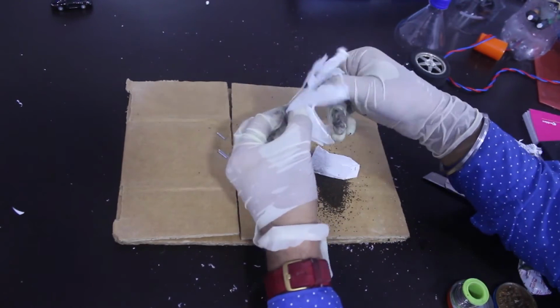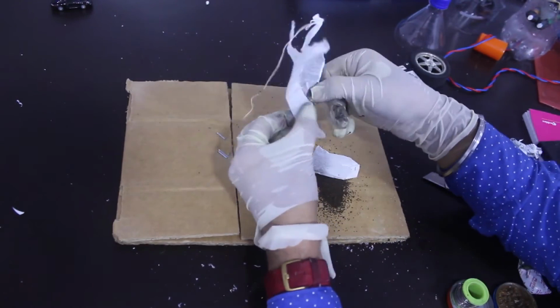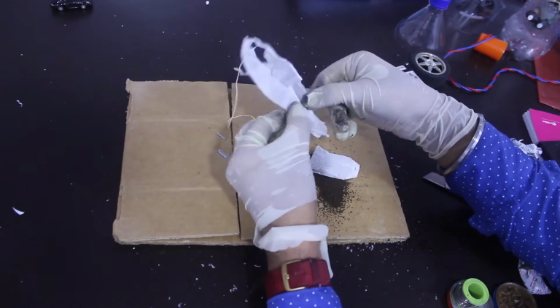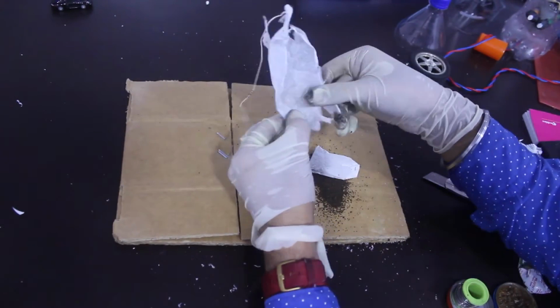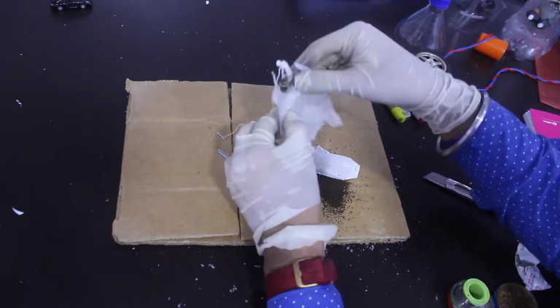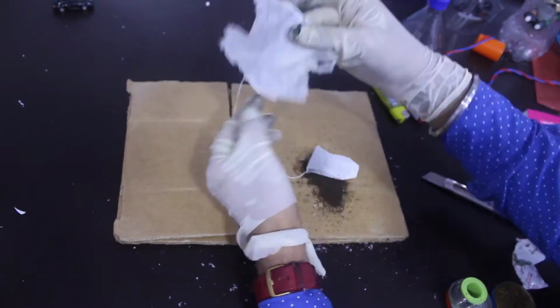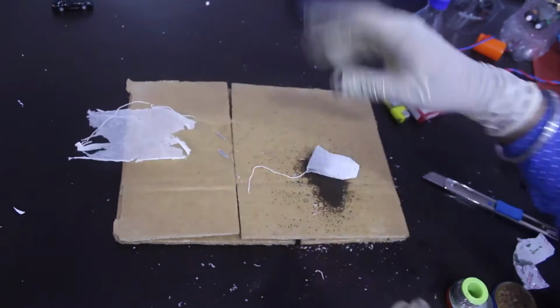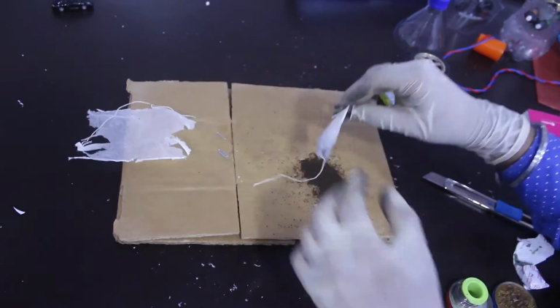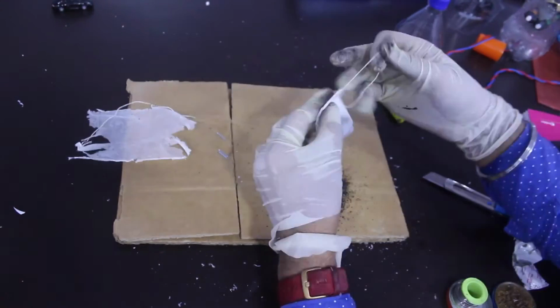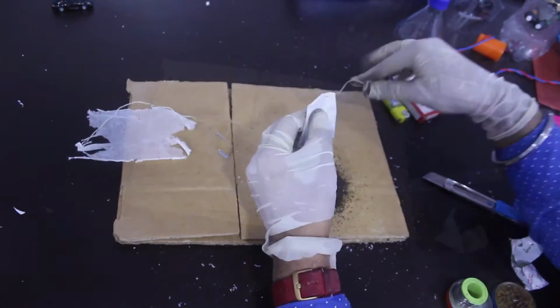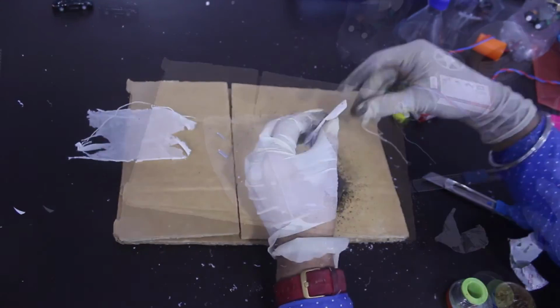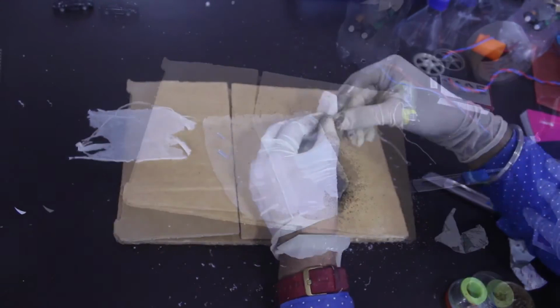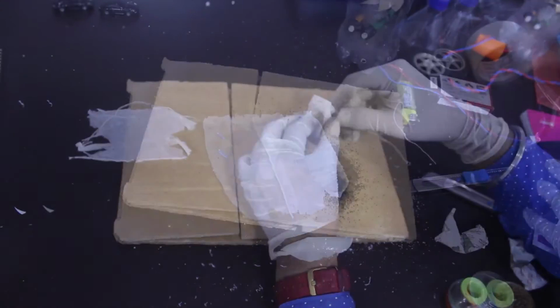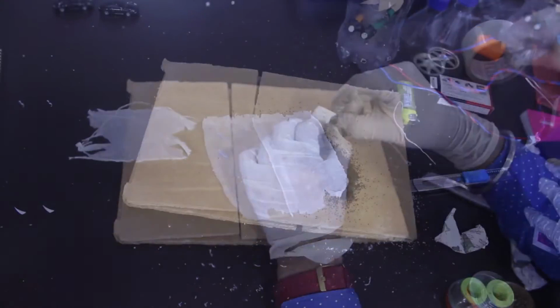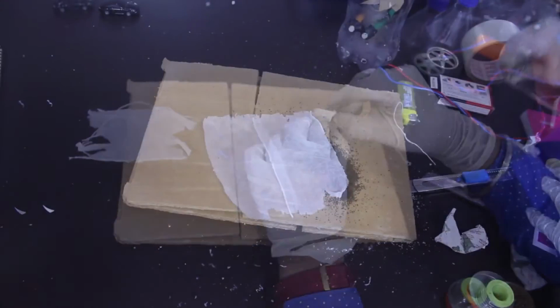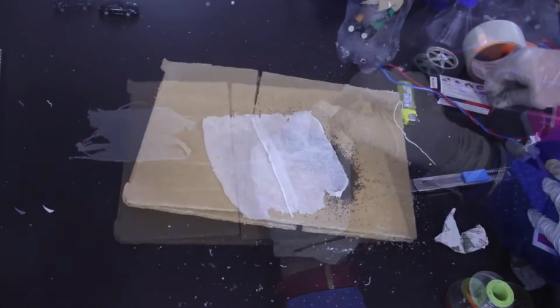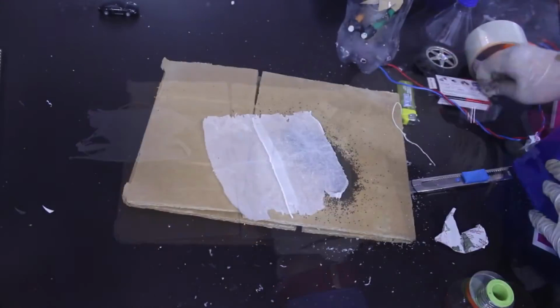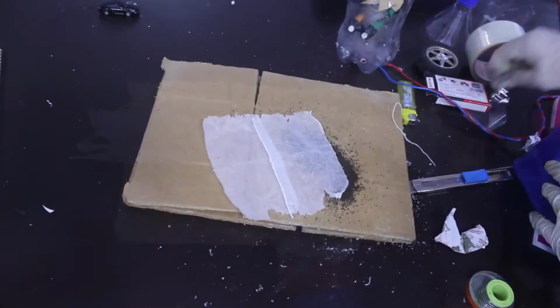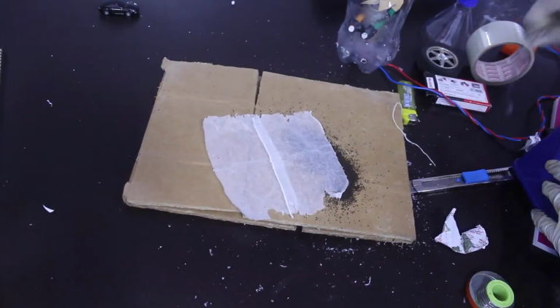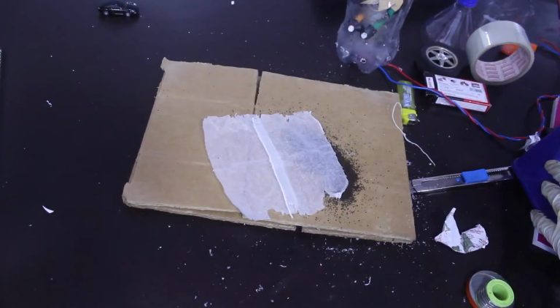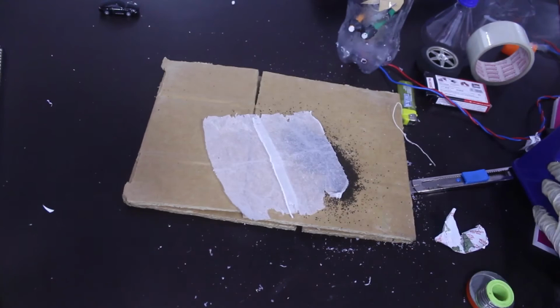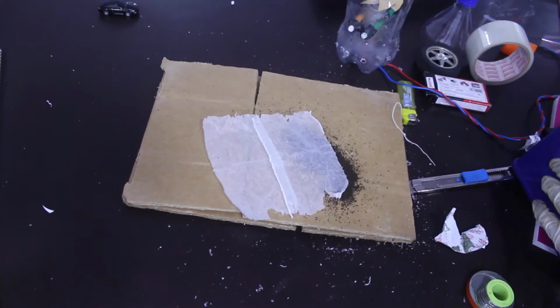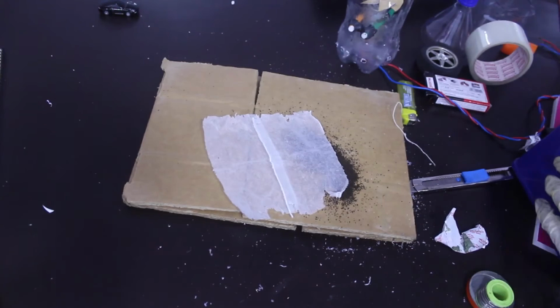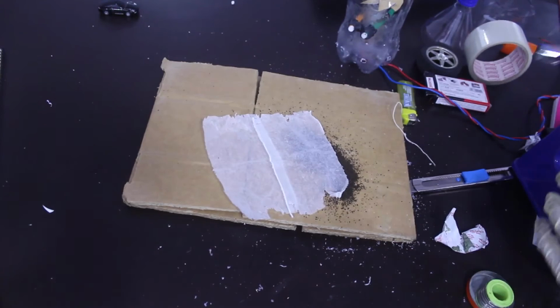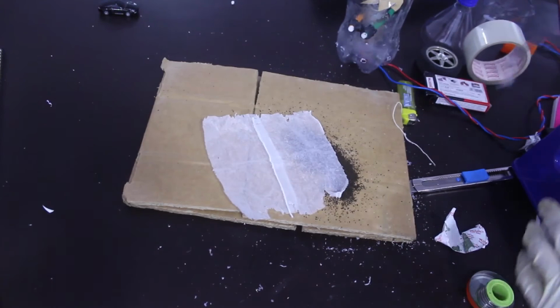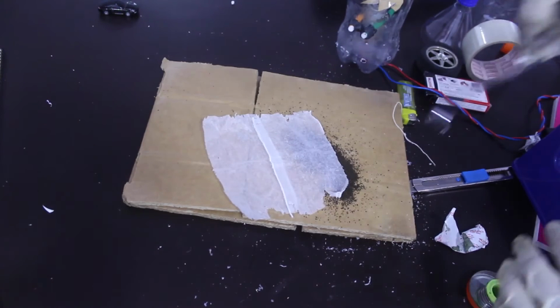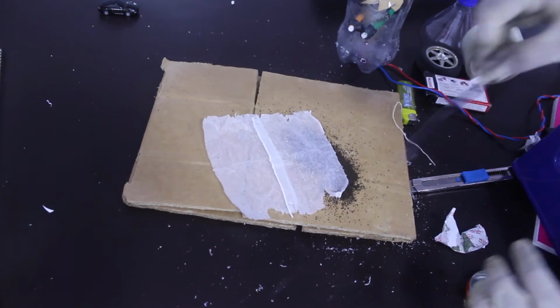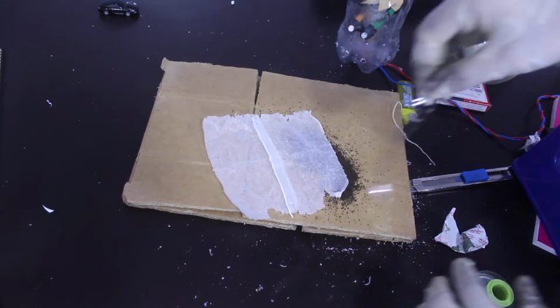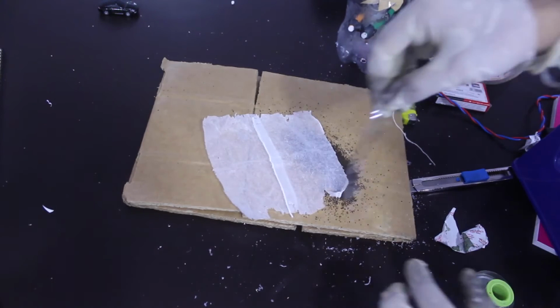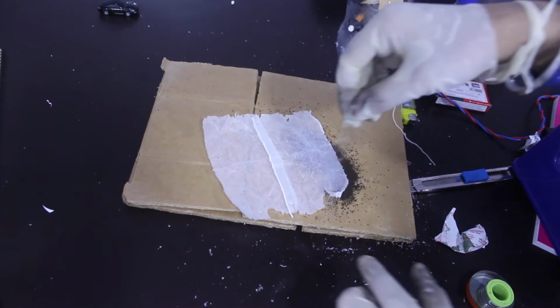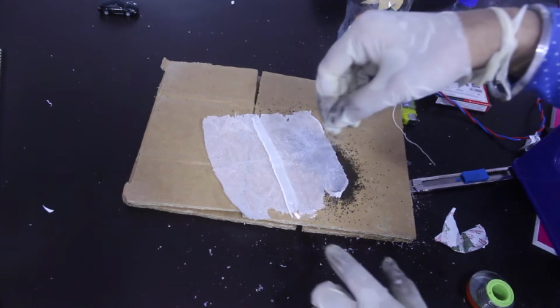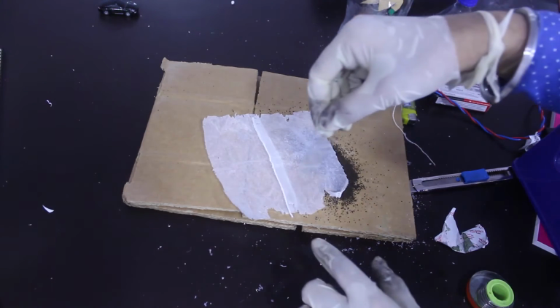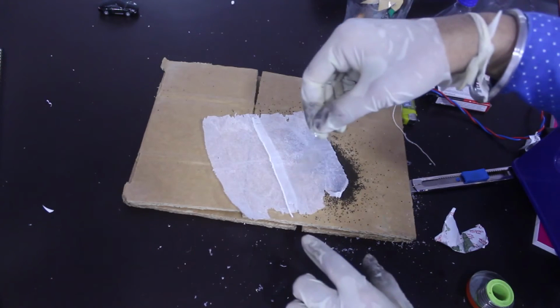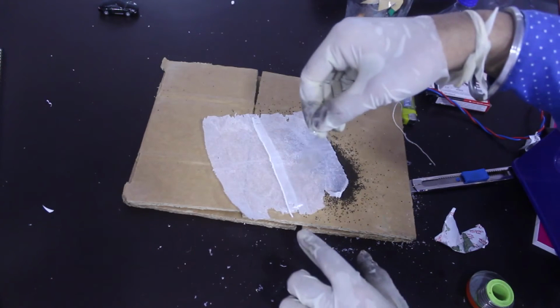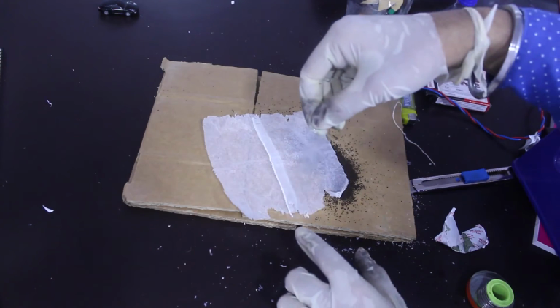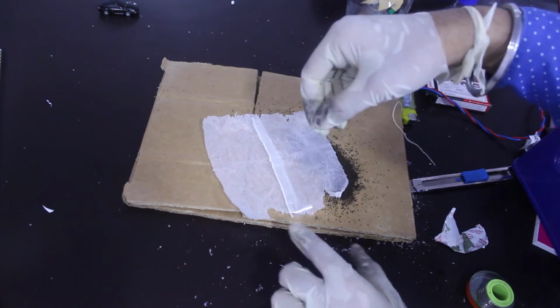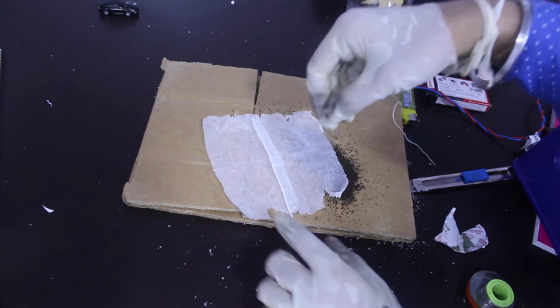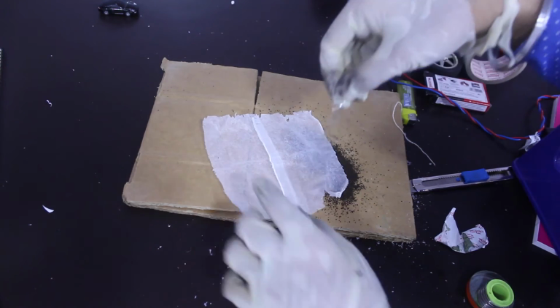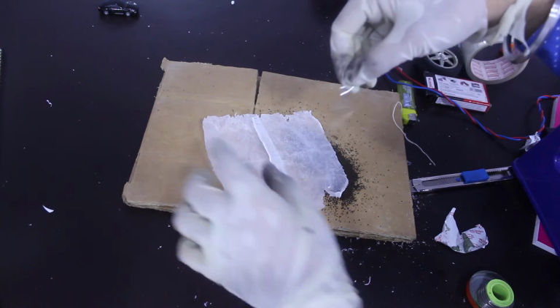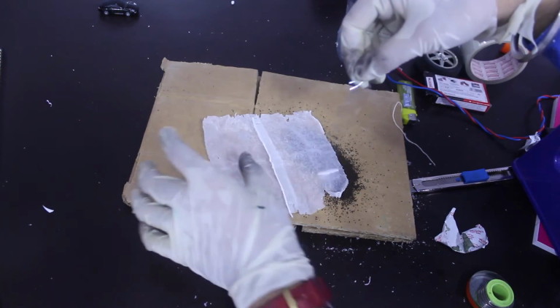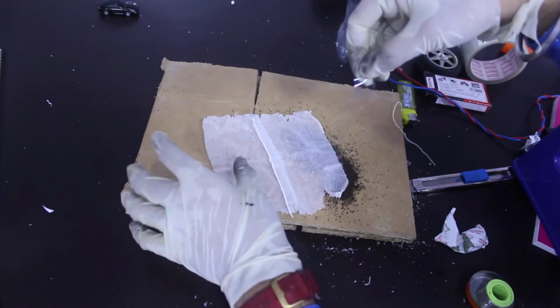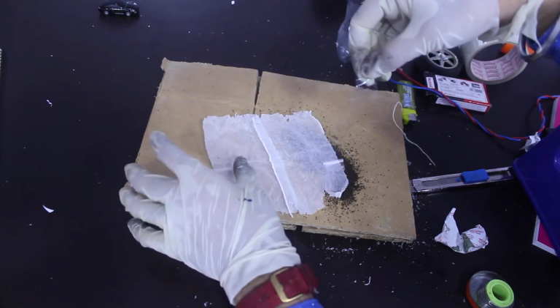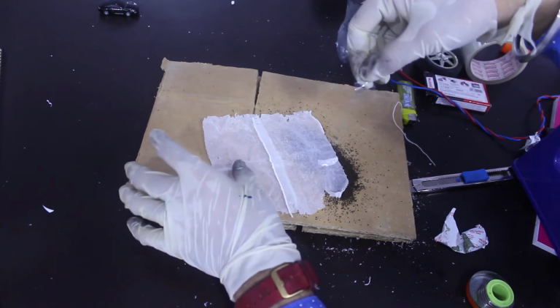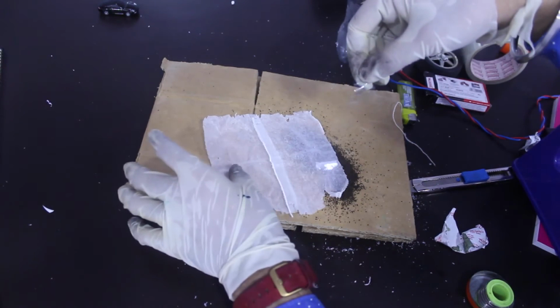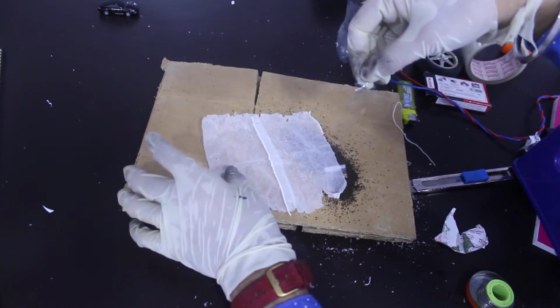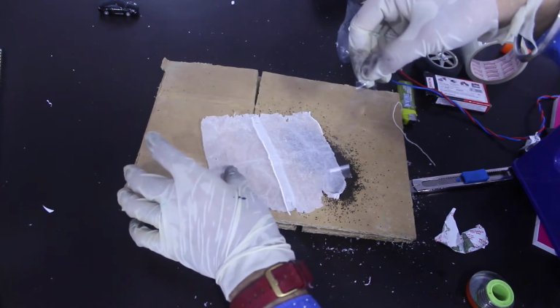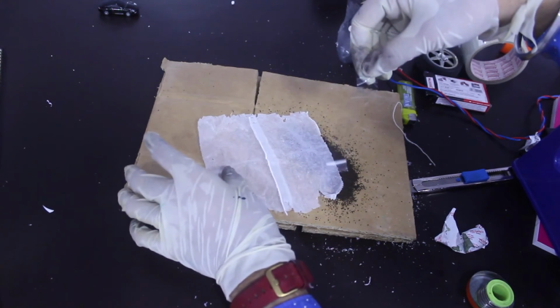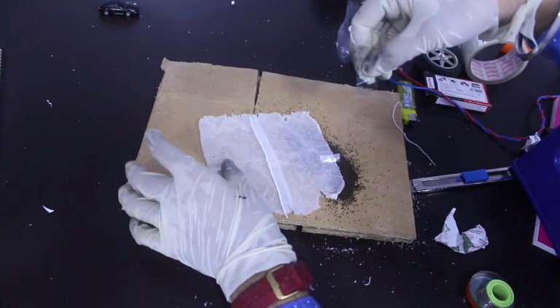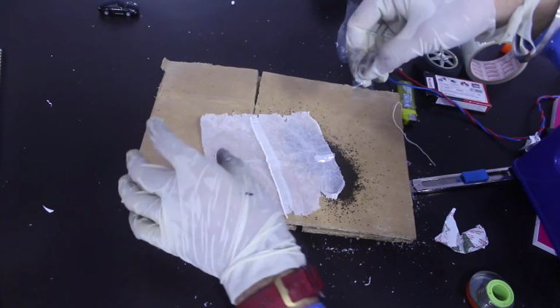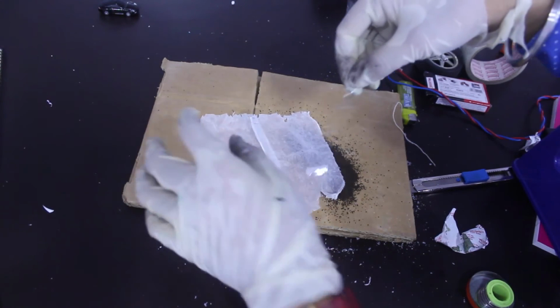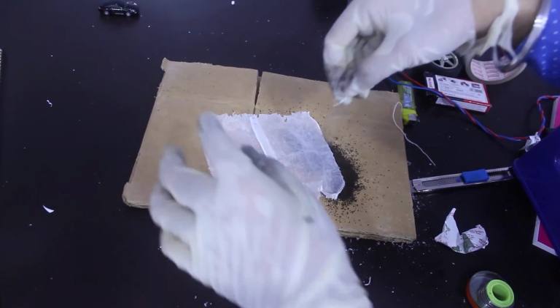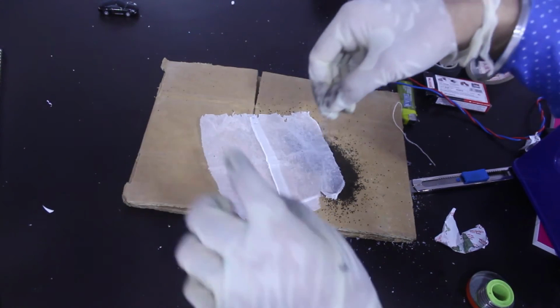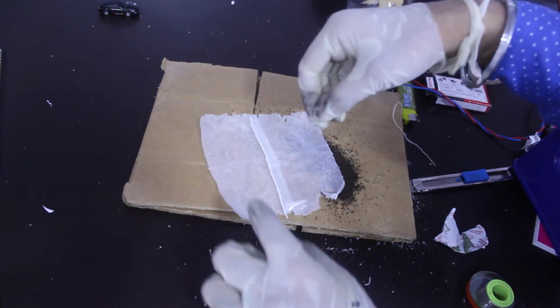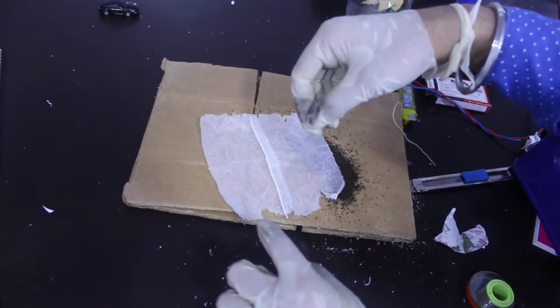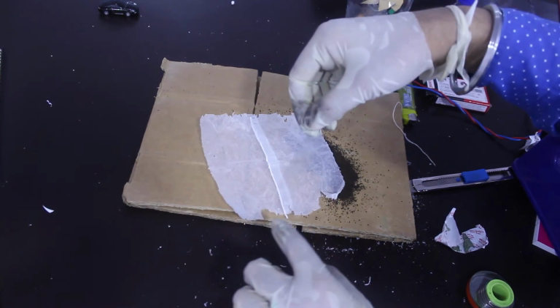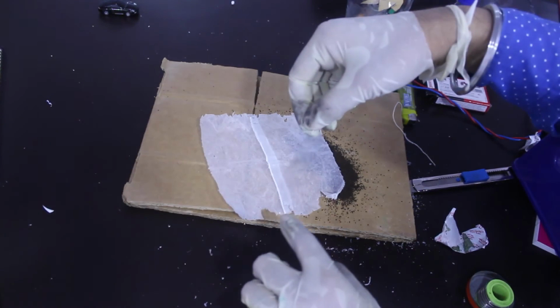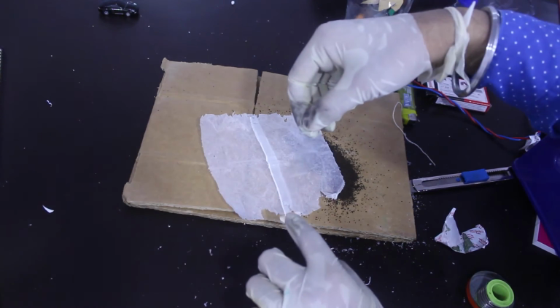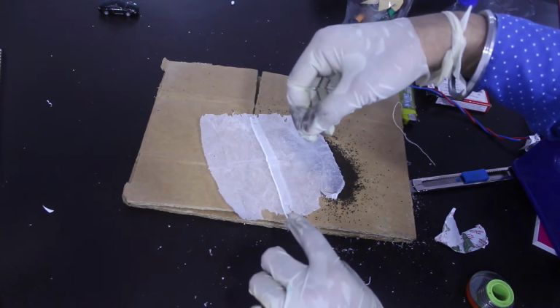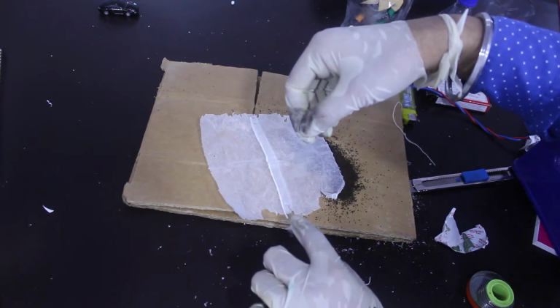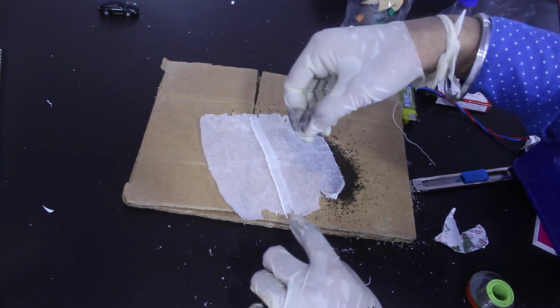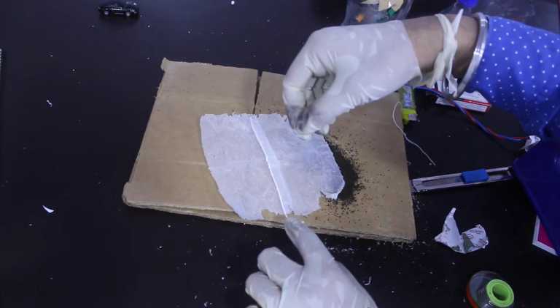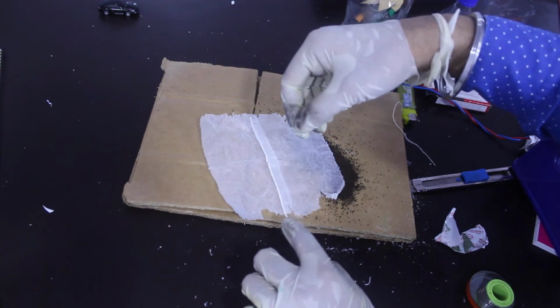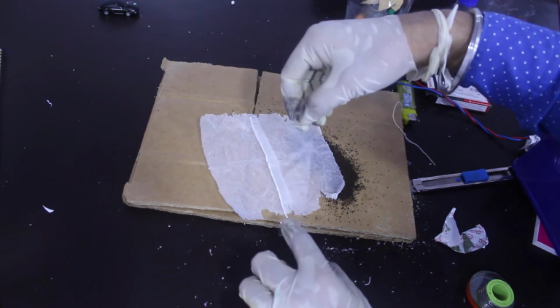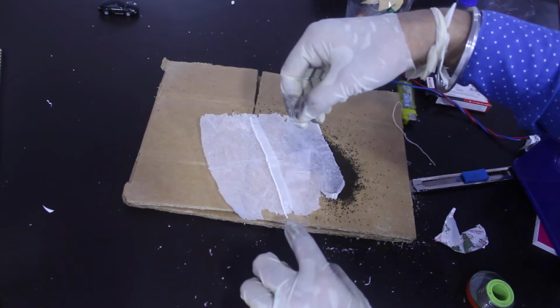After the motor is installed, we empty two tea bags and use their paper just like this to make the filter of the vacuum cleaner.